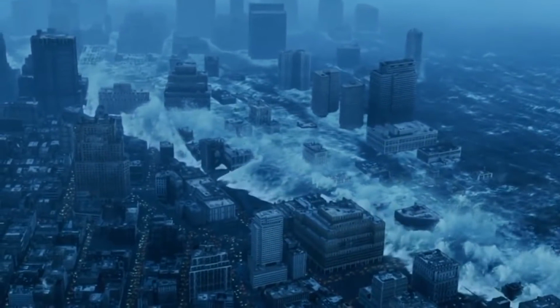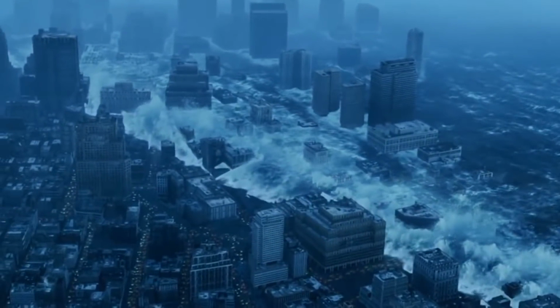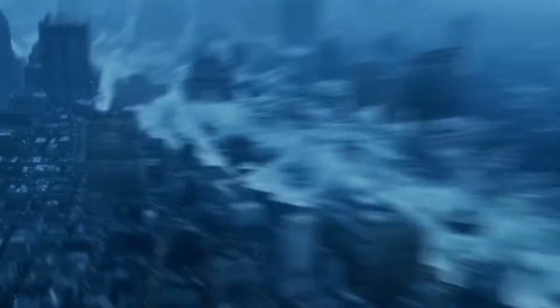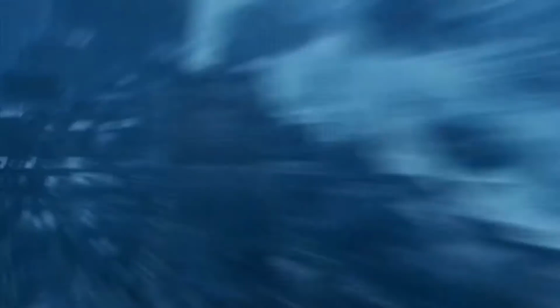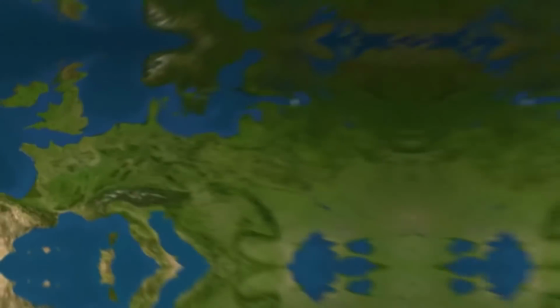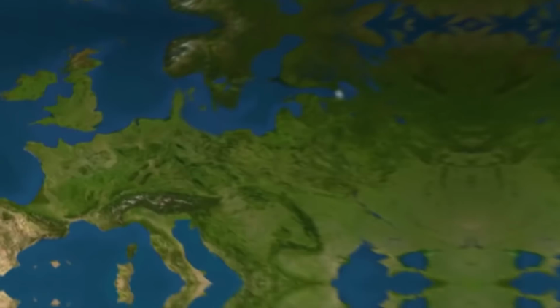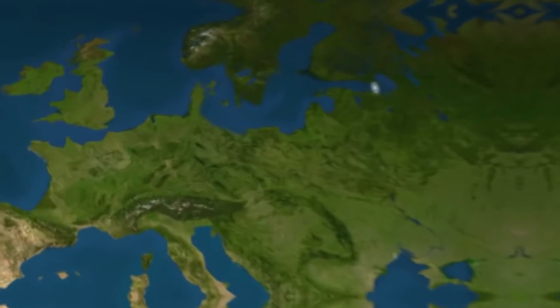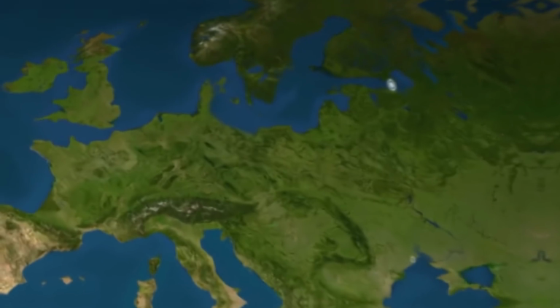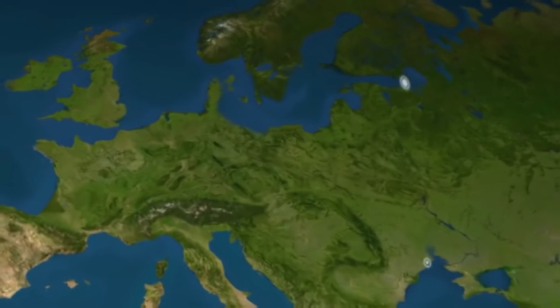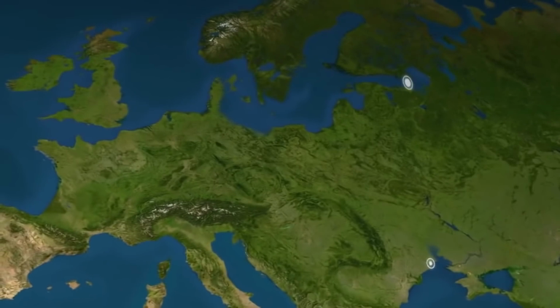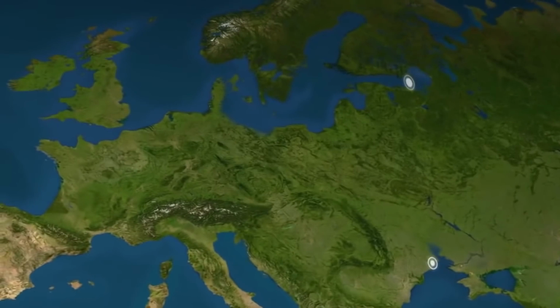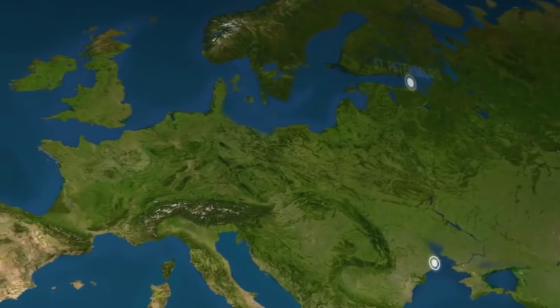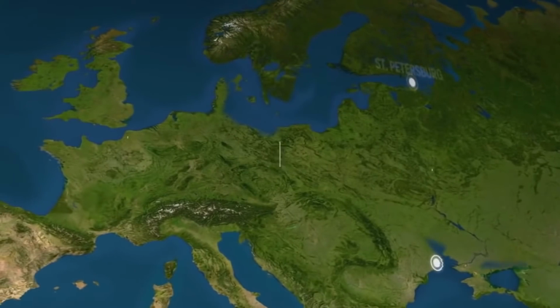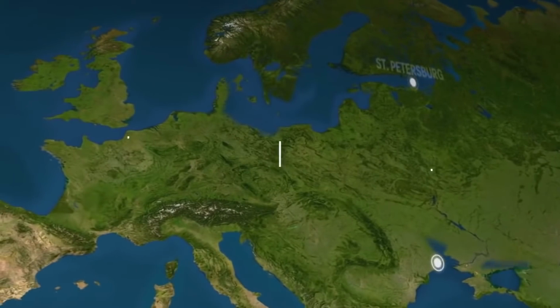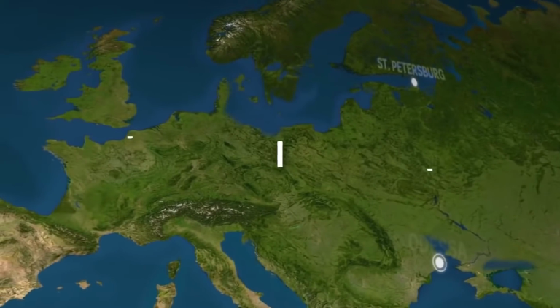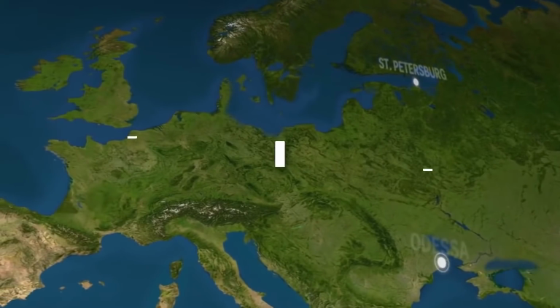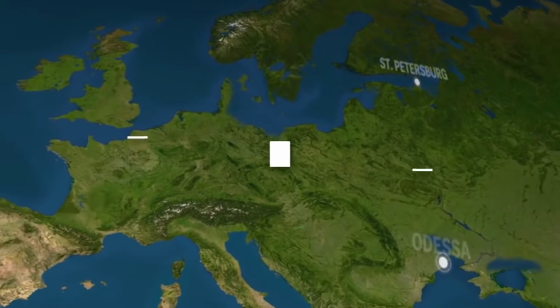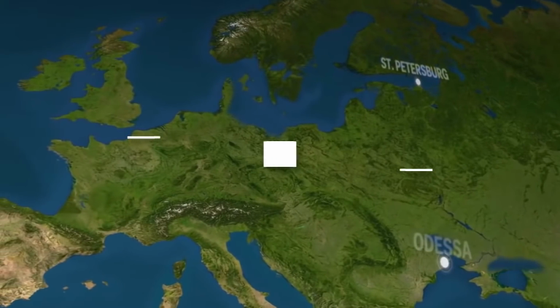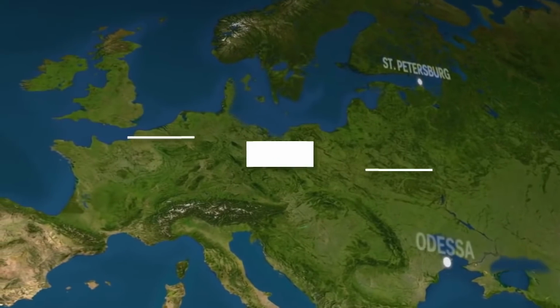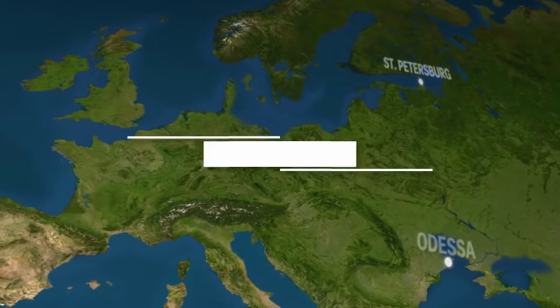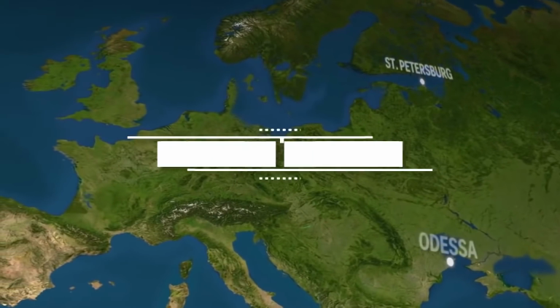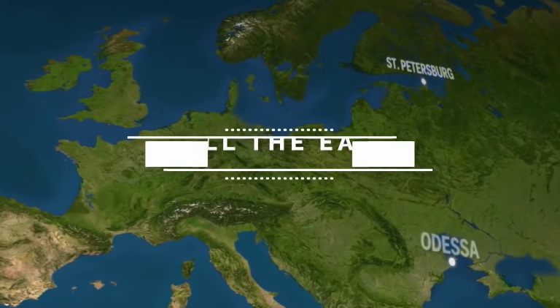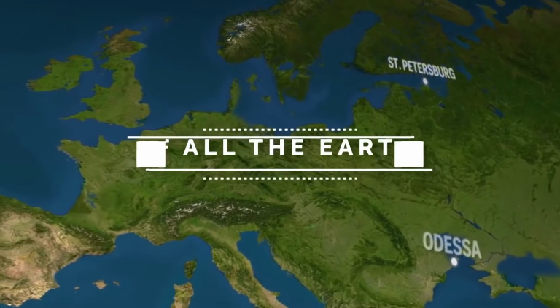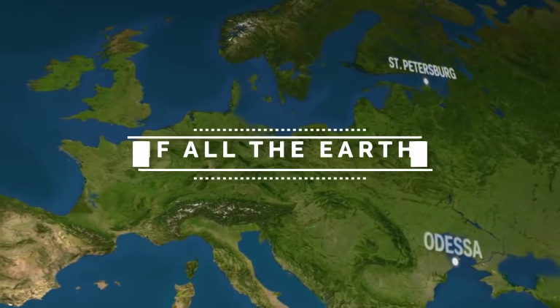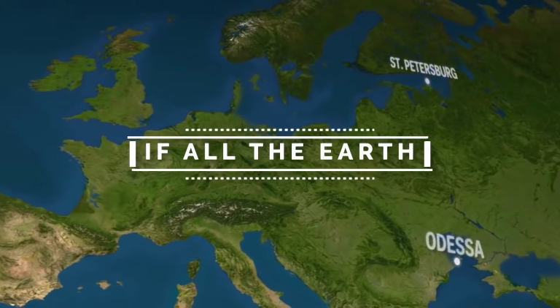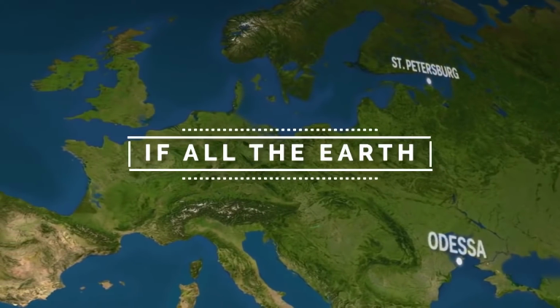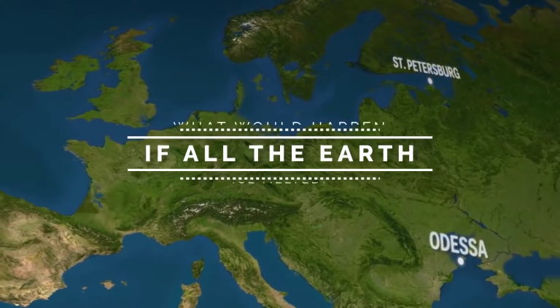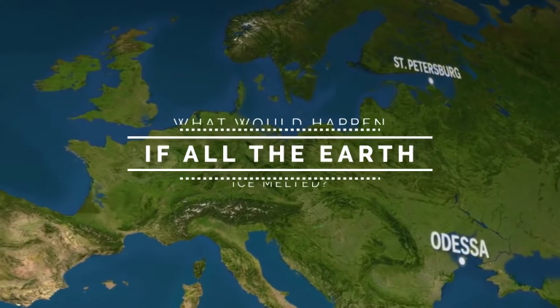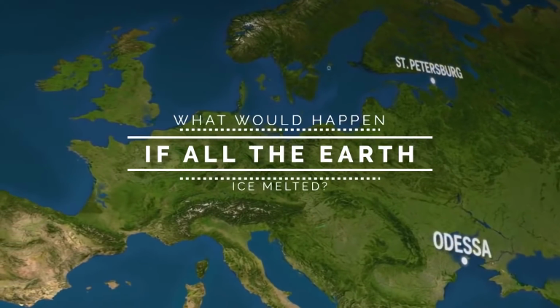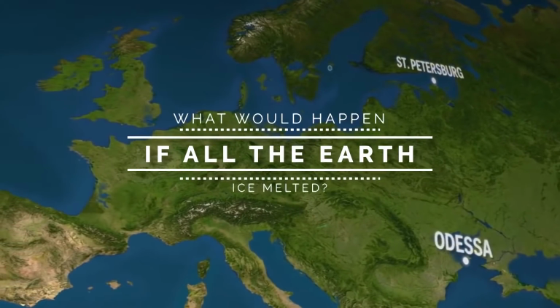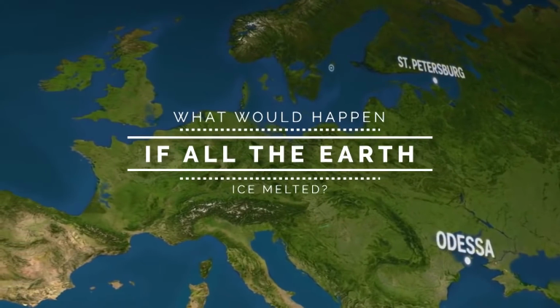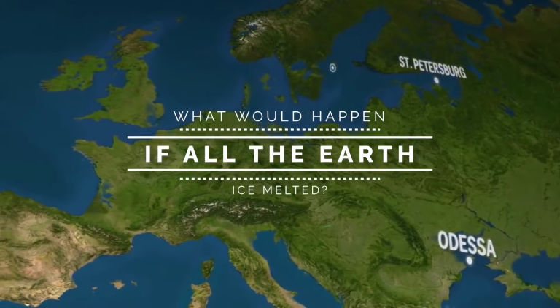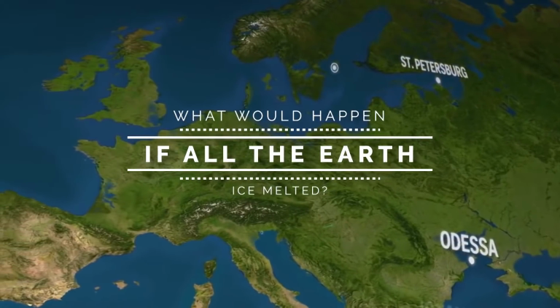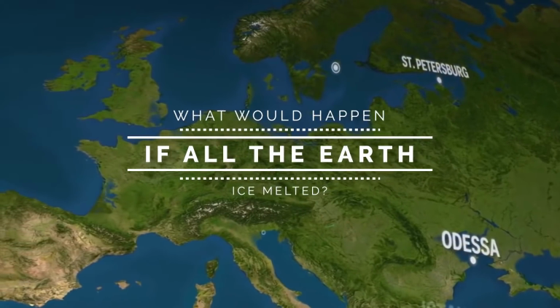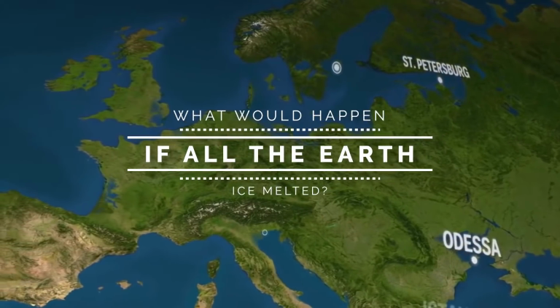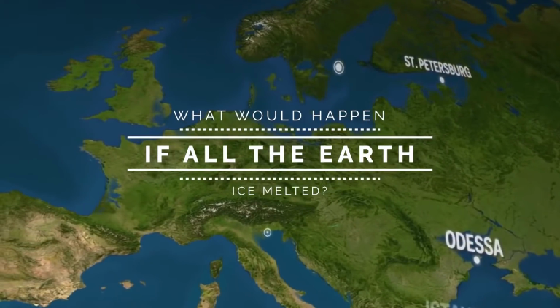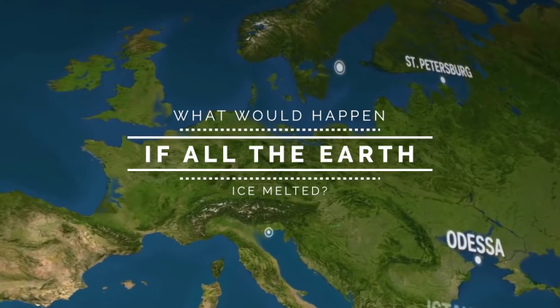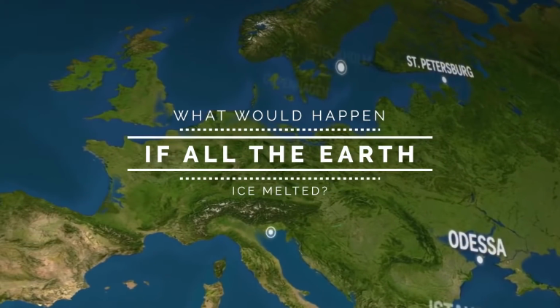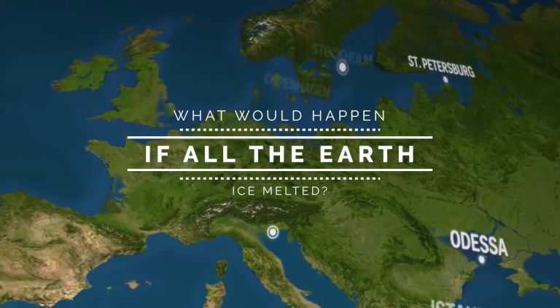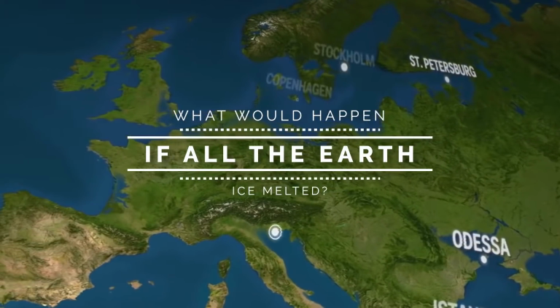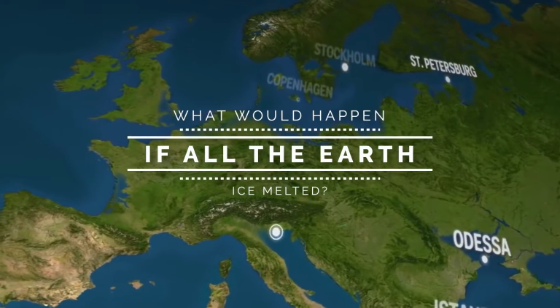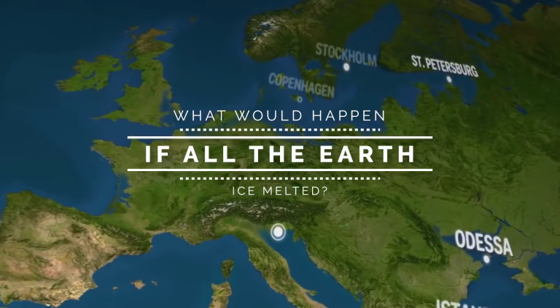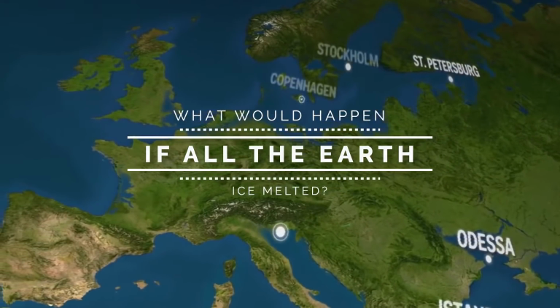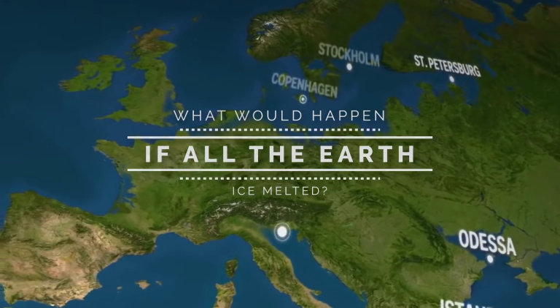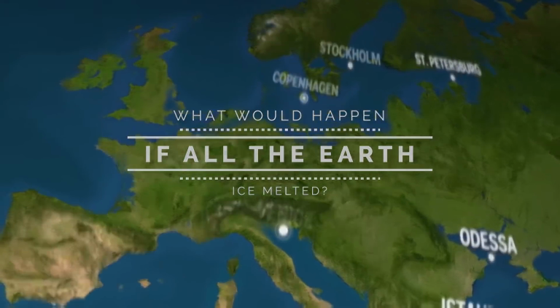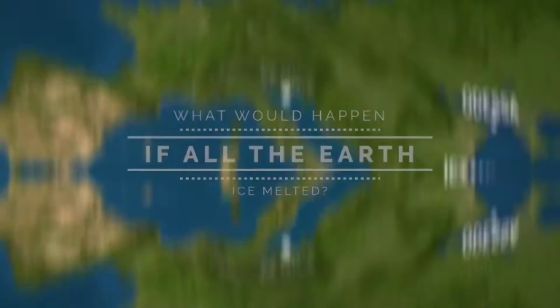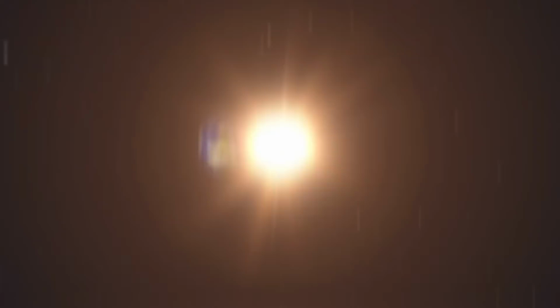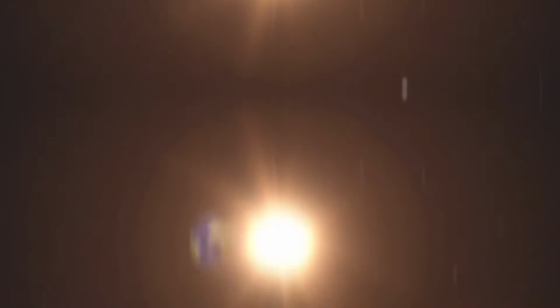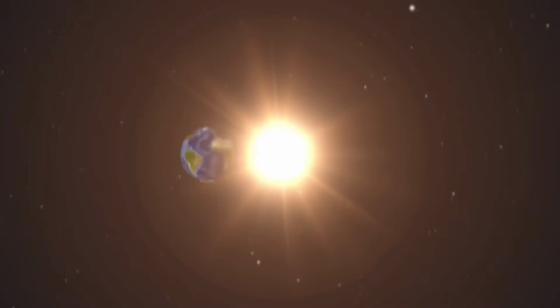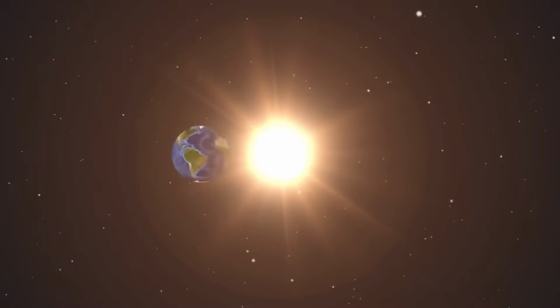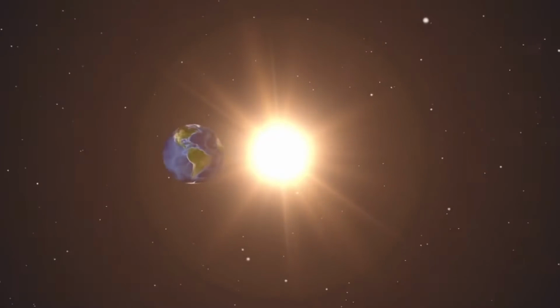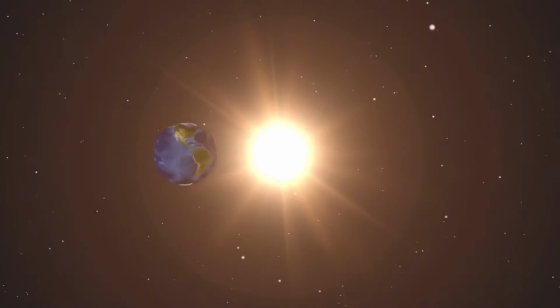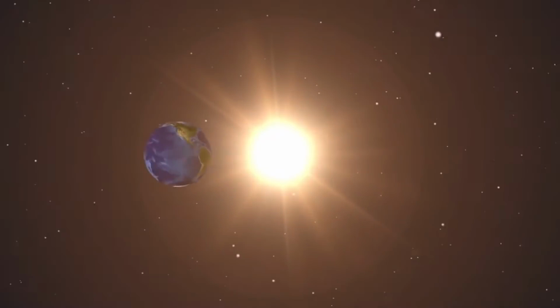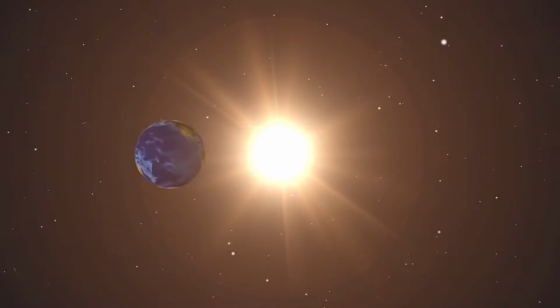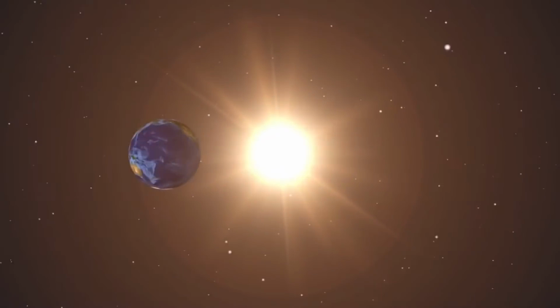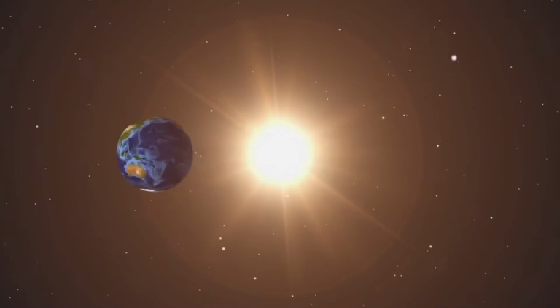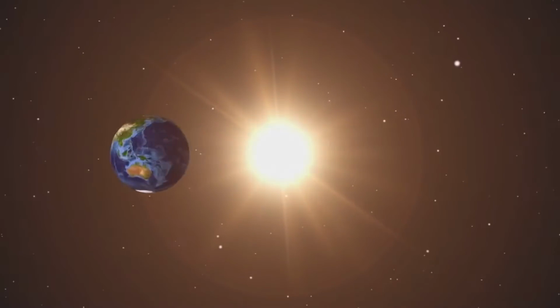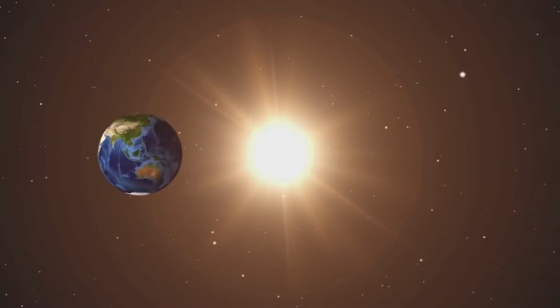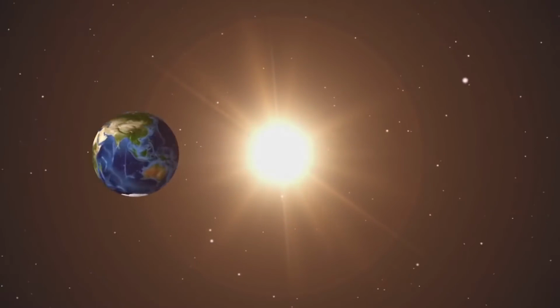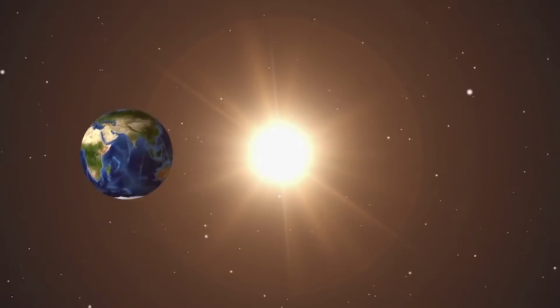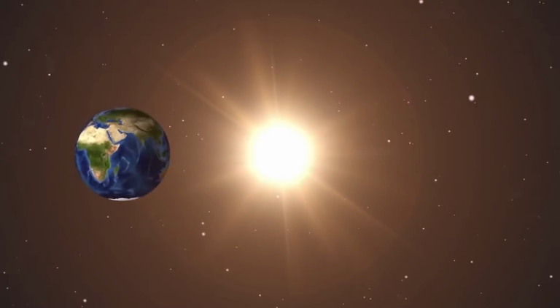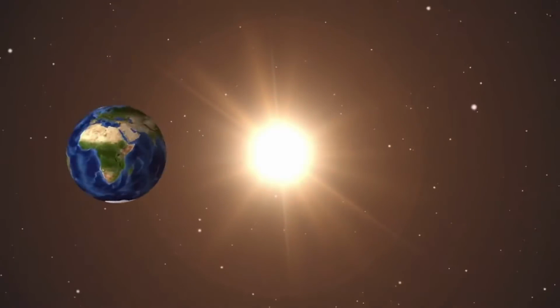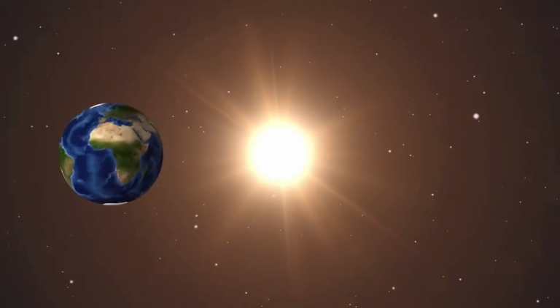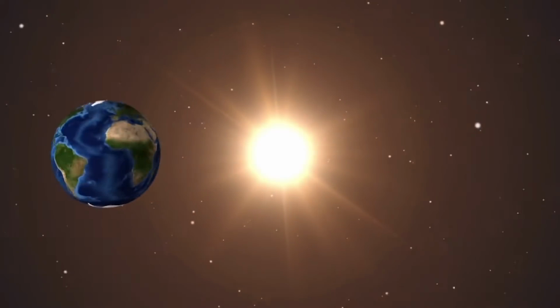In today's video, we are going to look at what Earth would look like if all the ice melted. Let's get started.